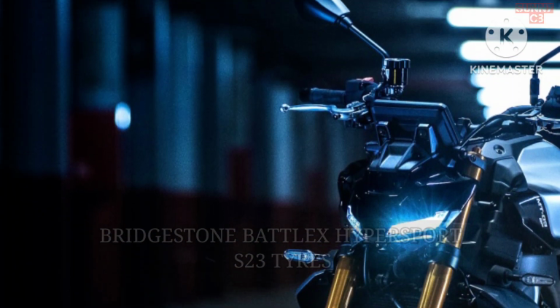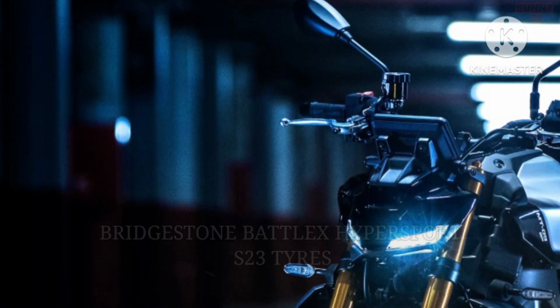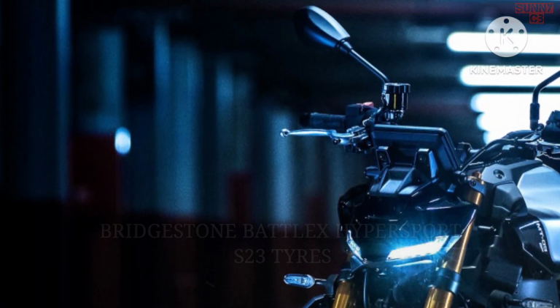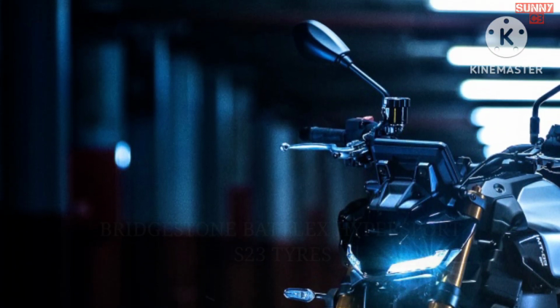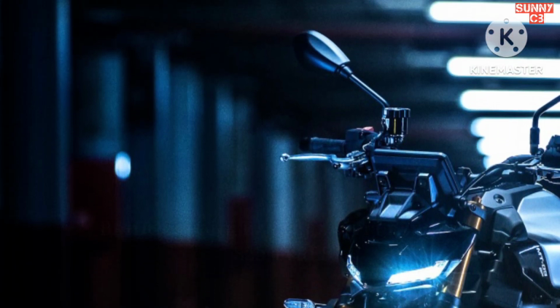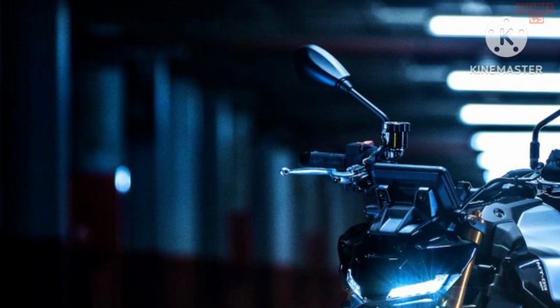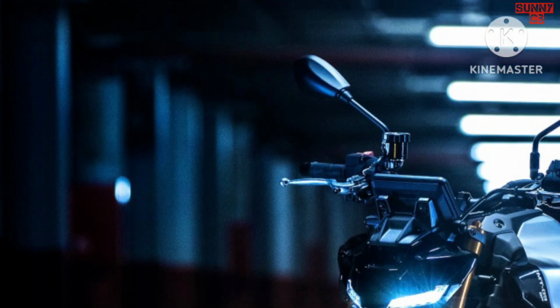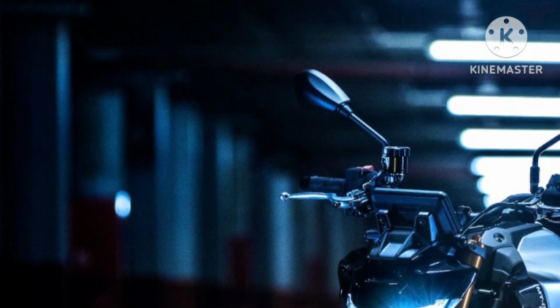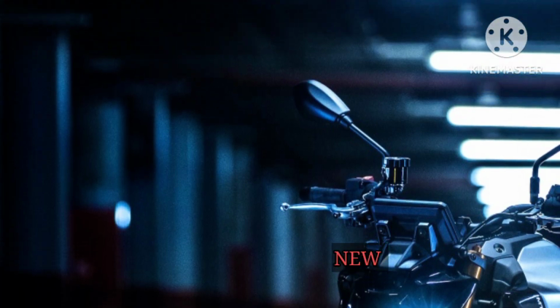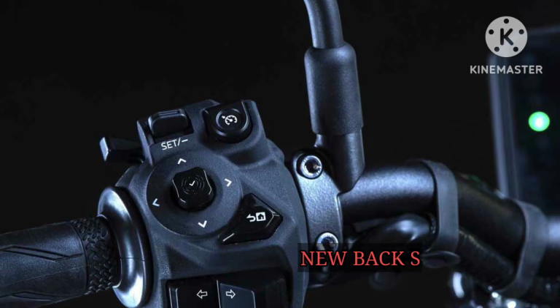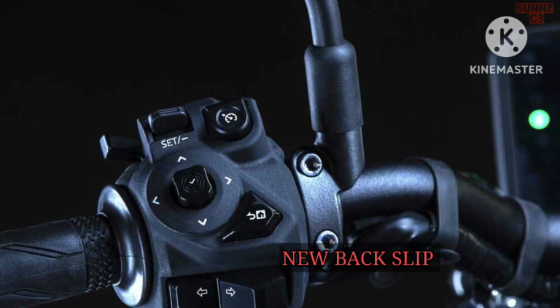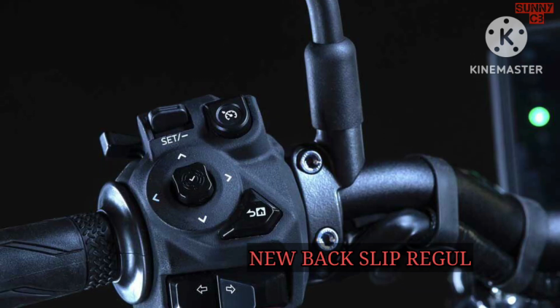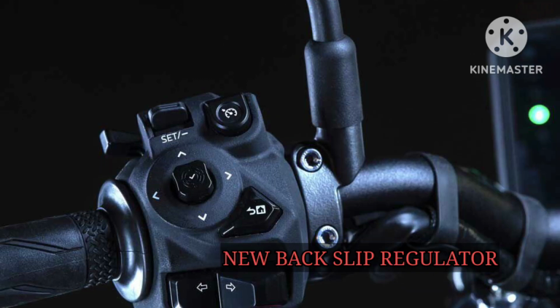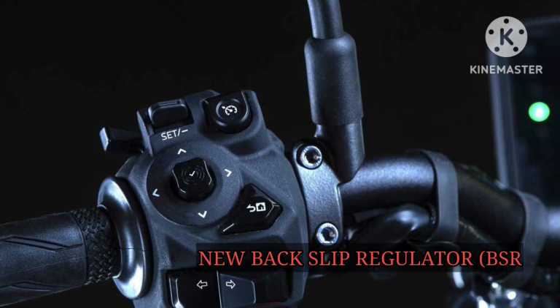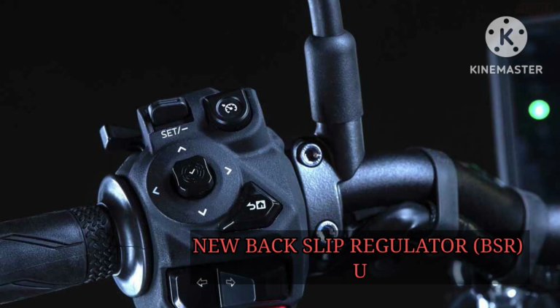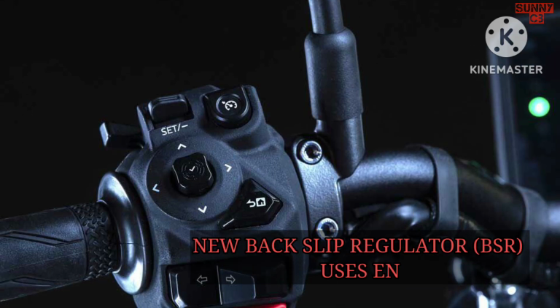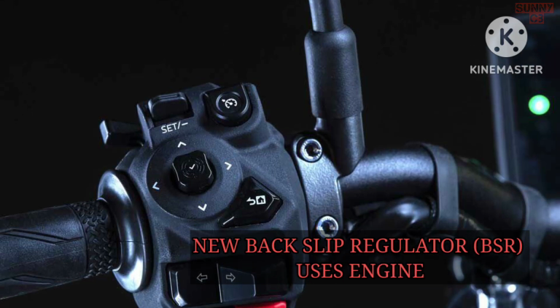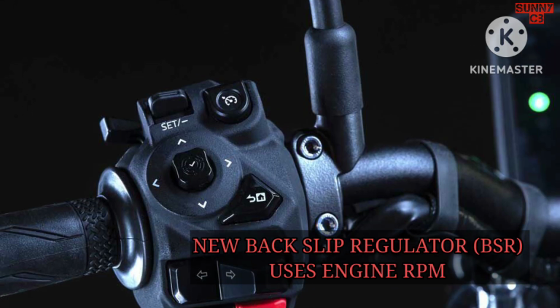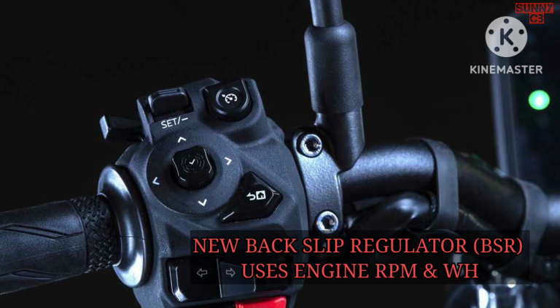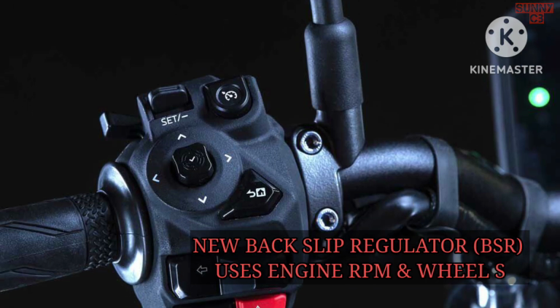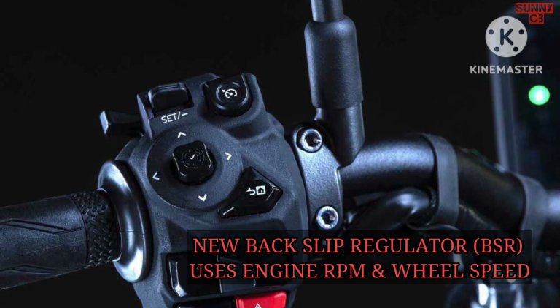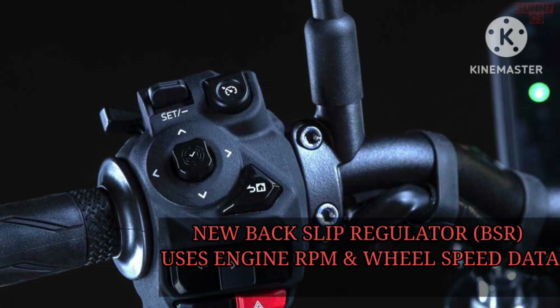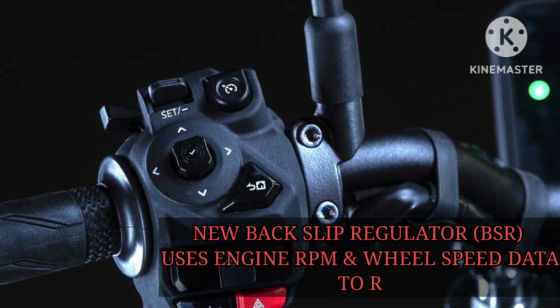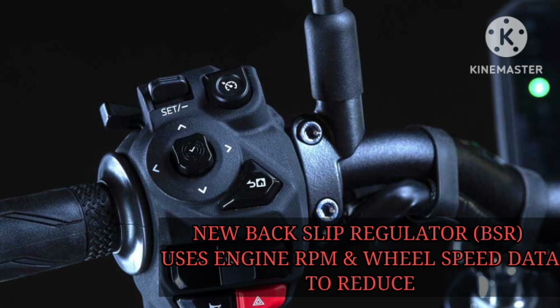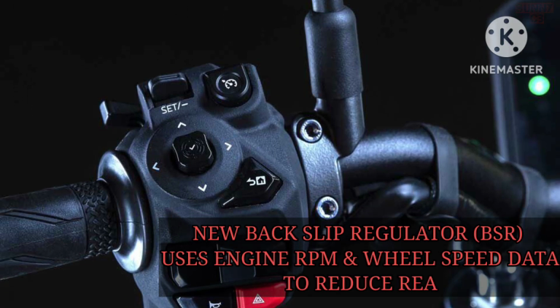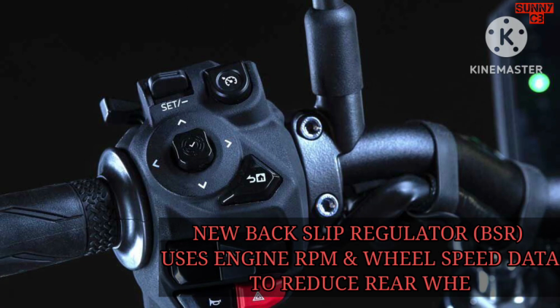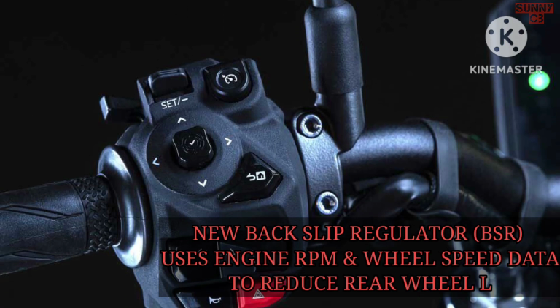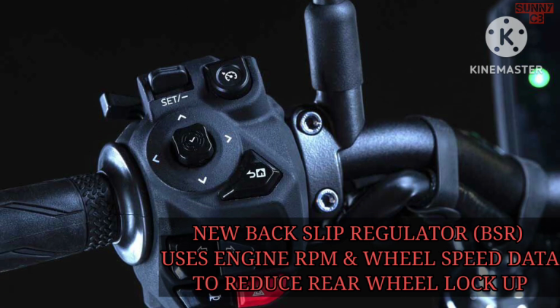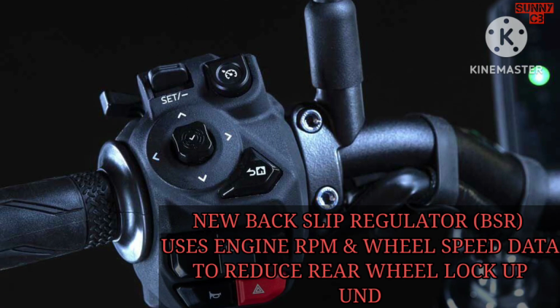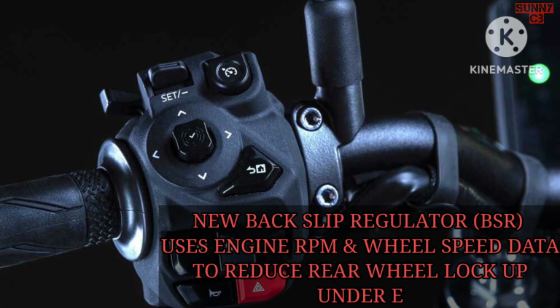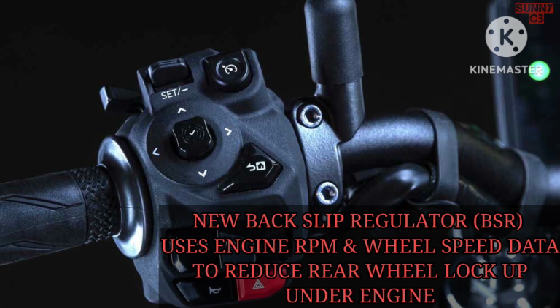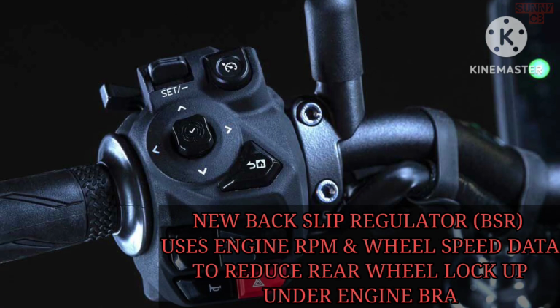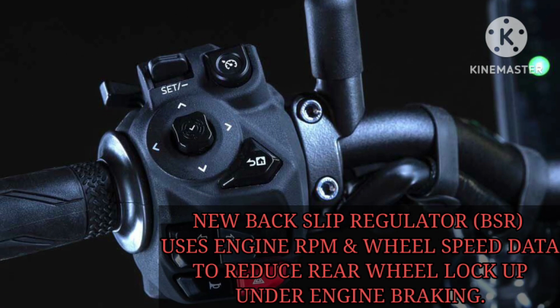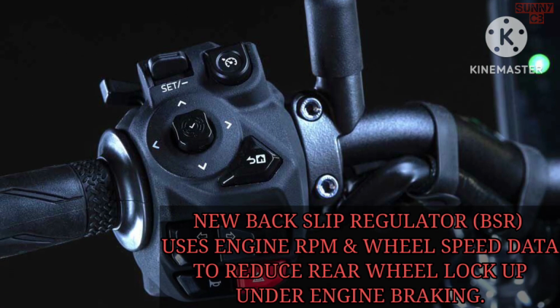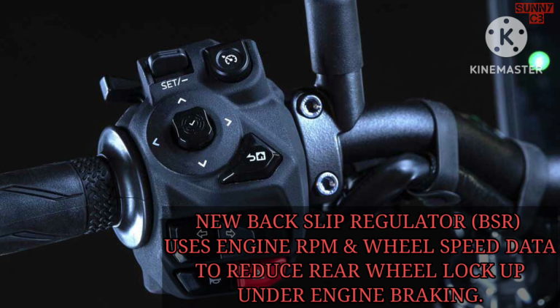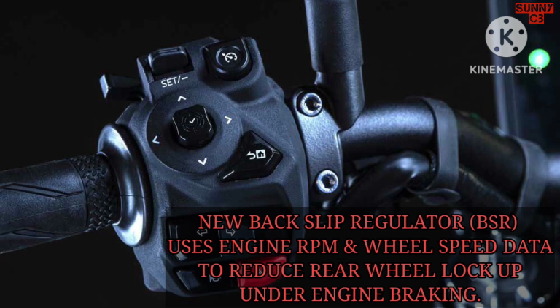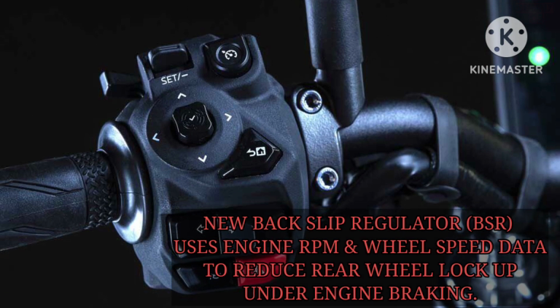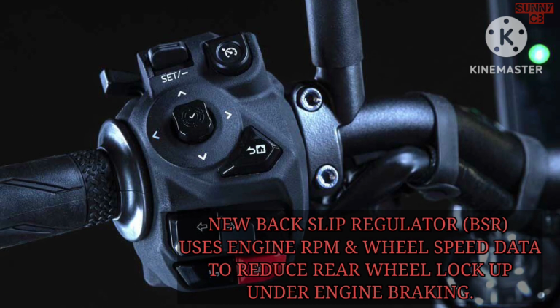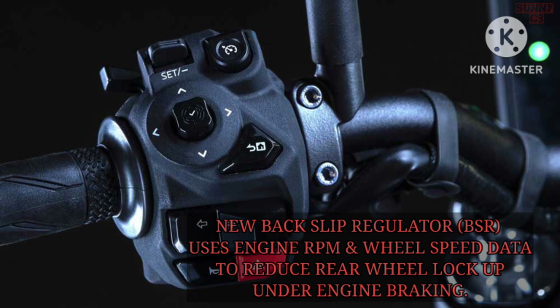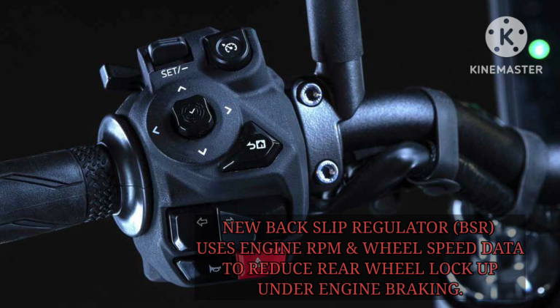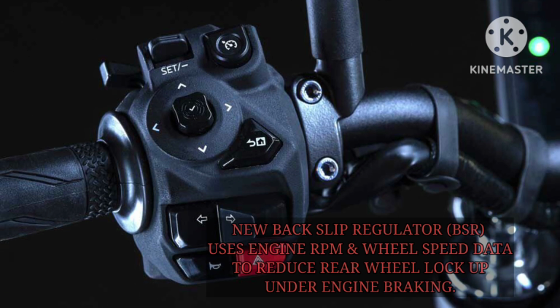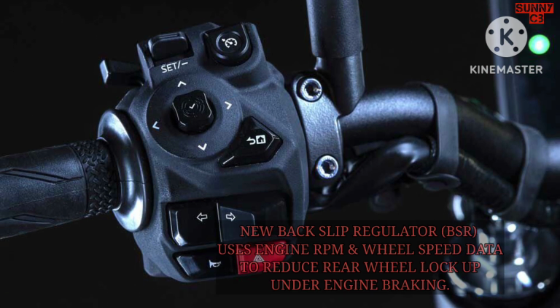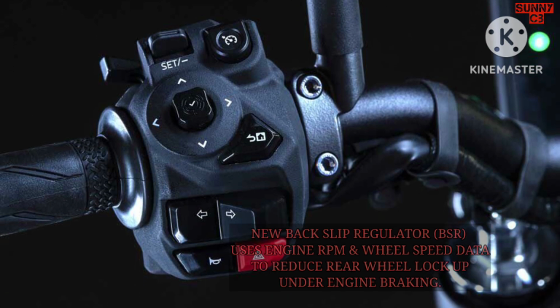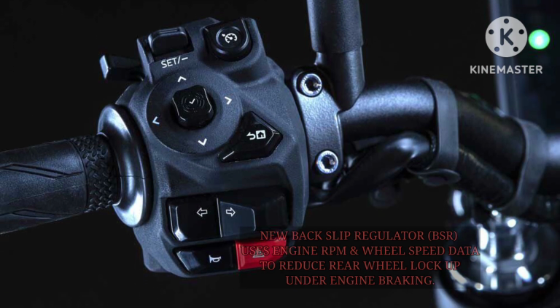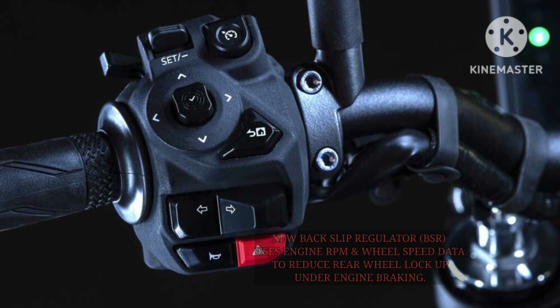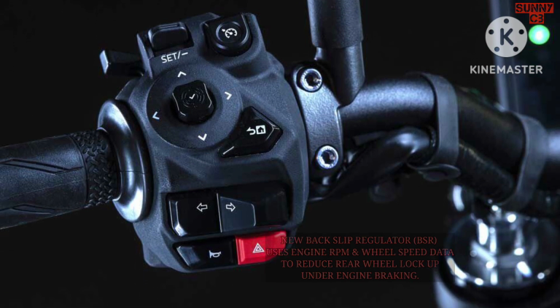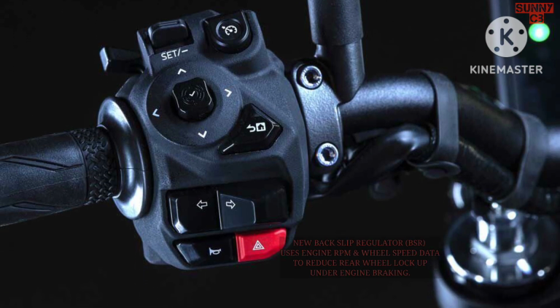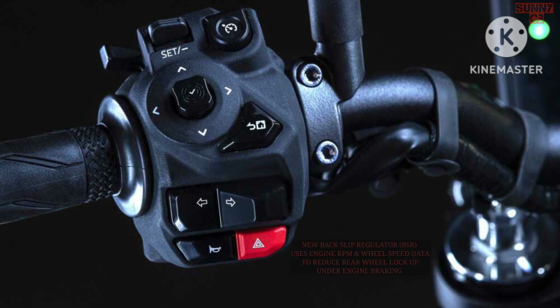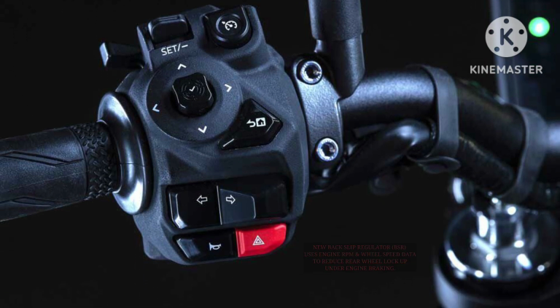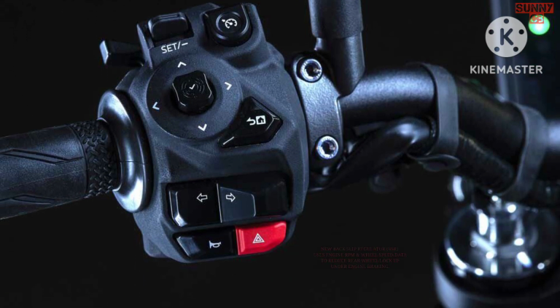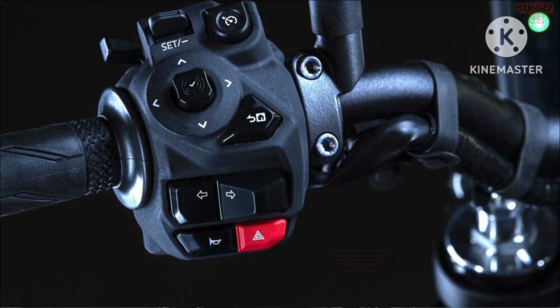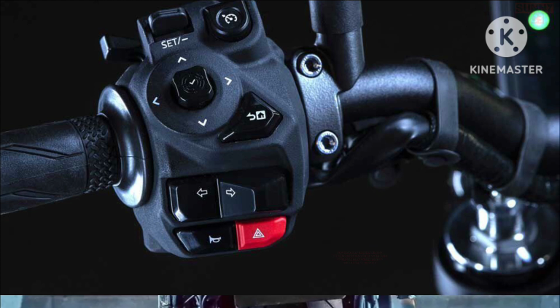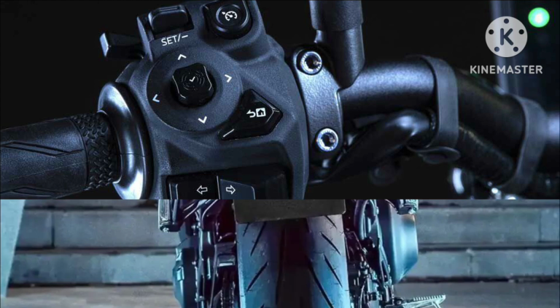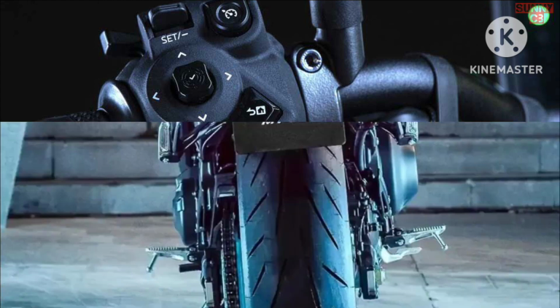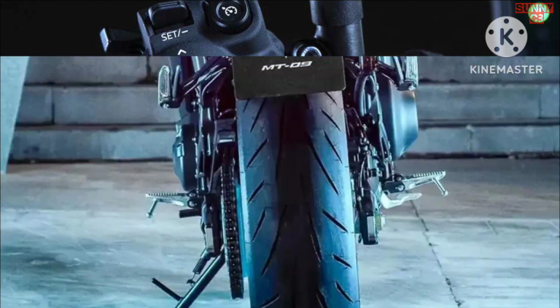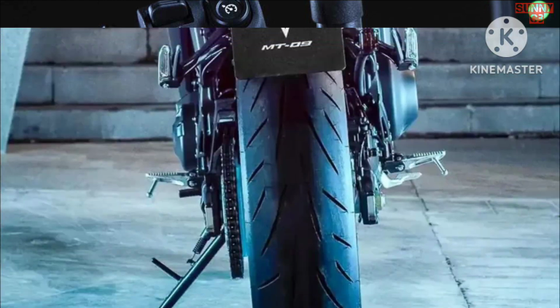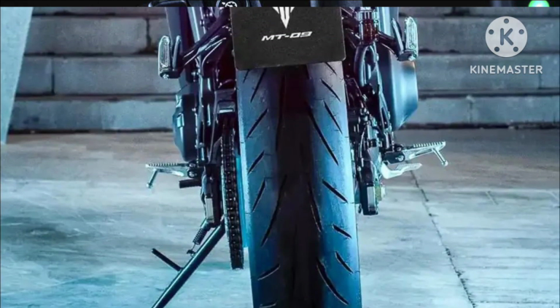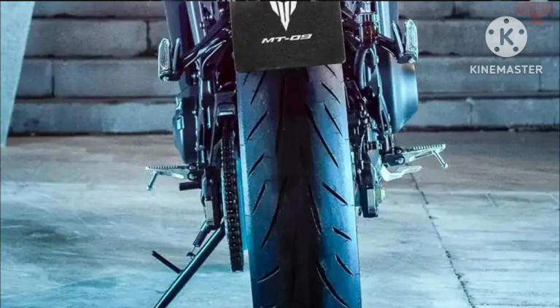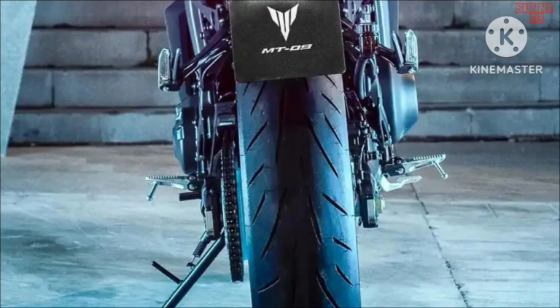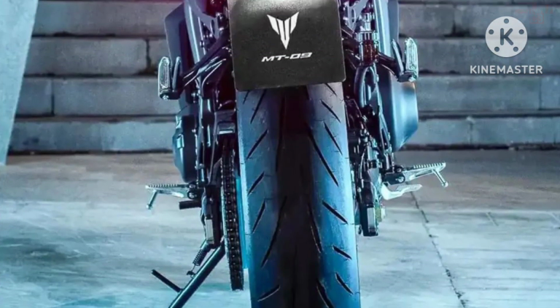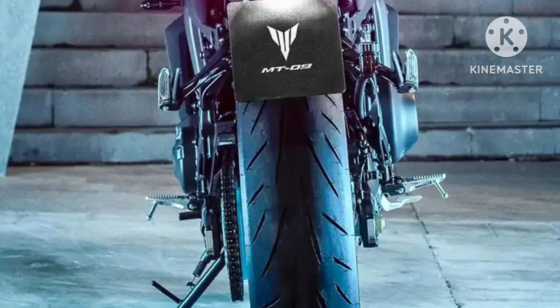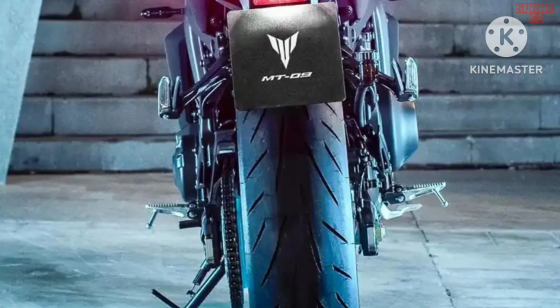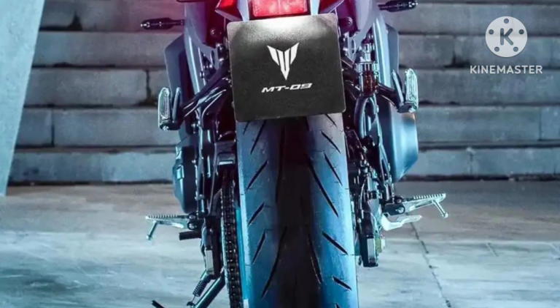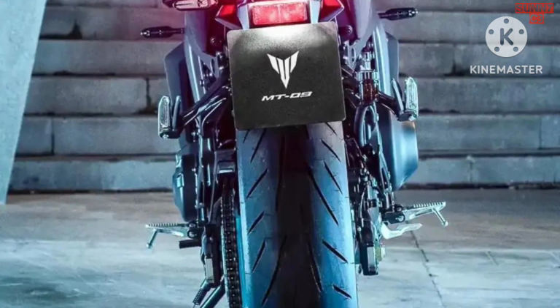Yamaha hasn't changed the 890cc CP3 engine from the previous version; however, the unit is now Euro 5 compliant.